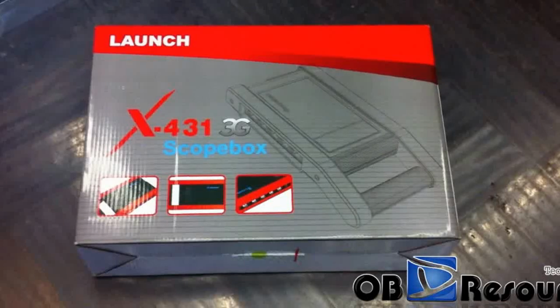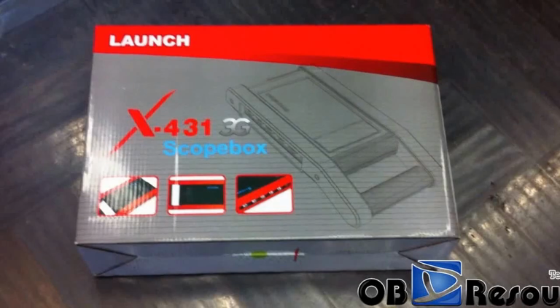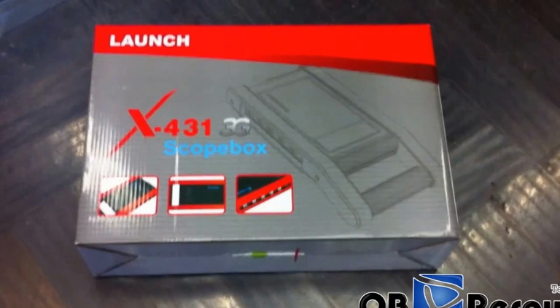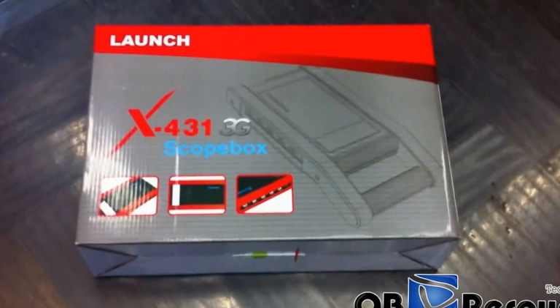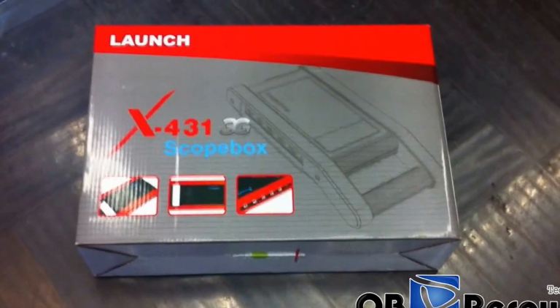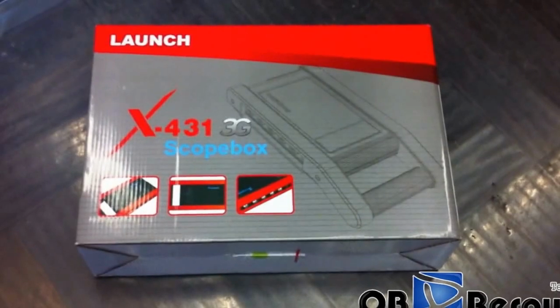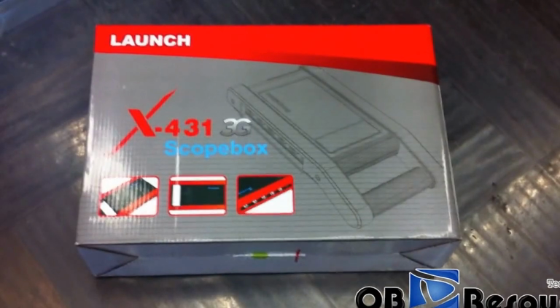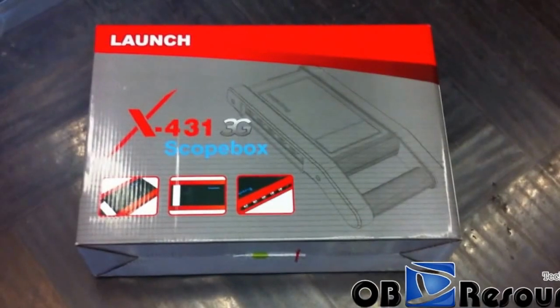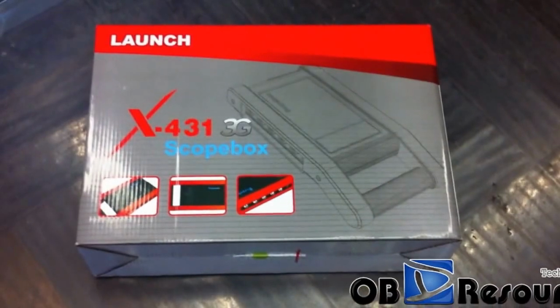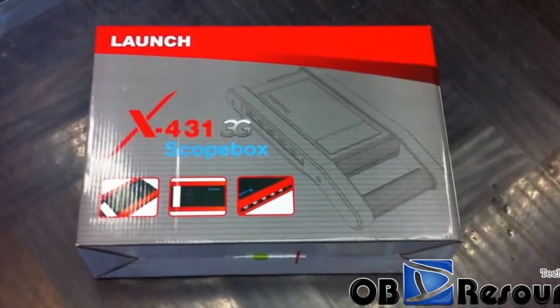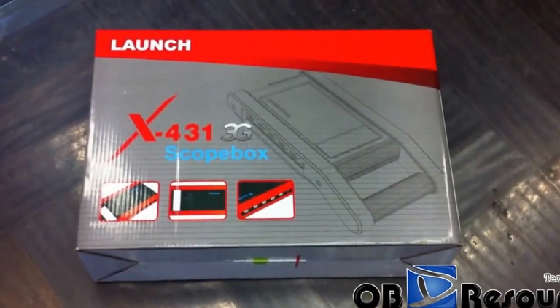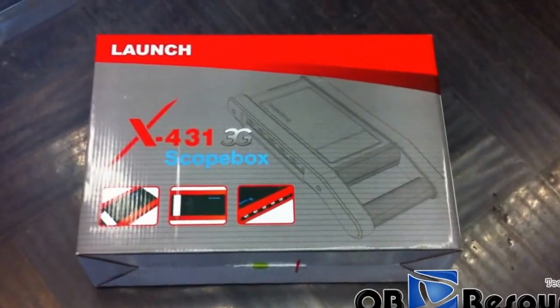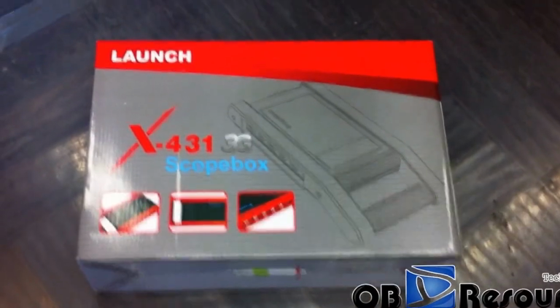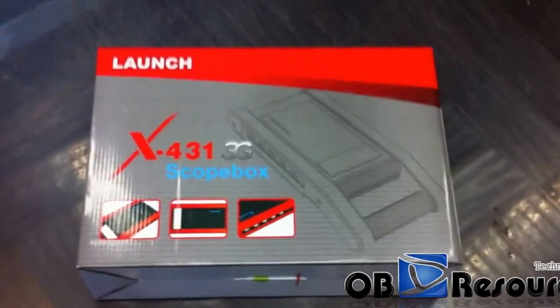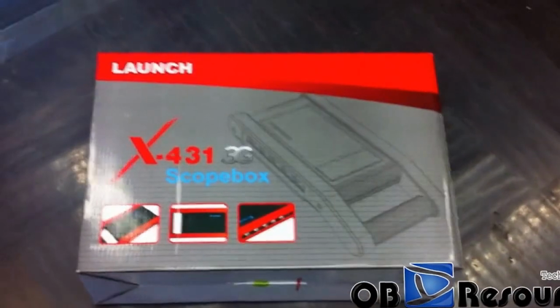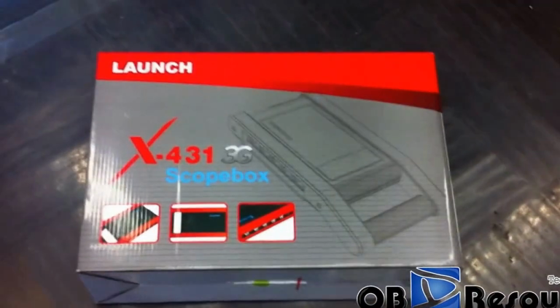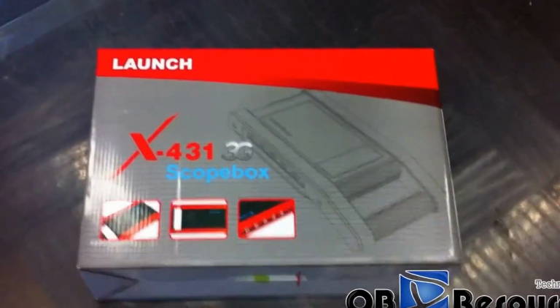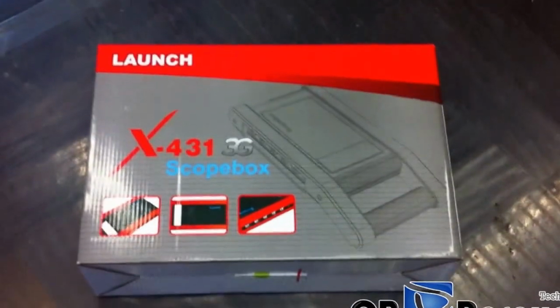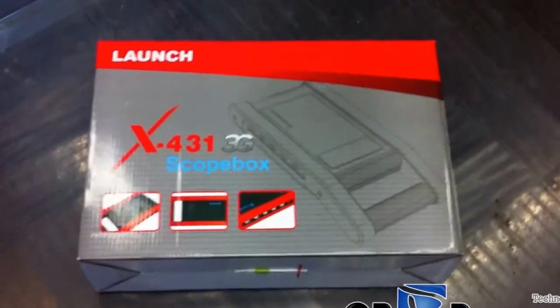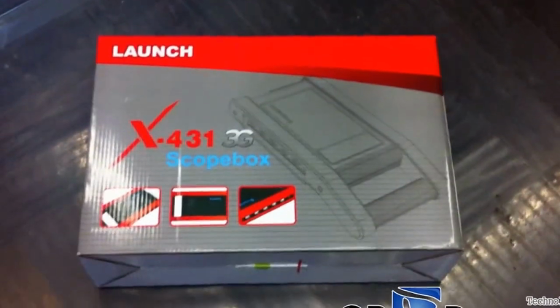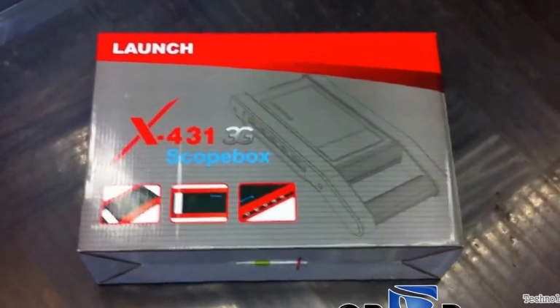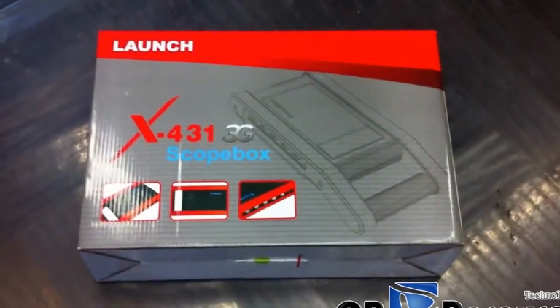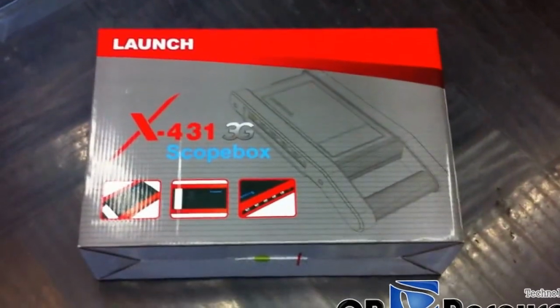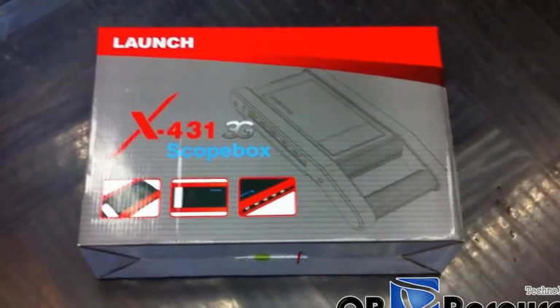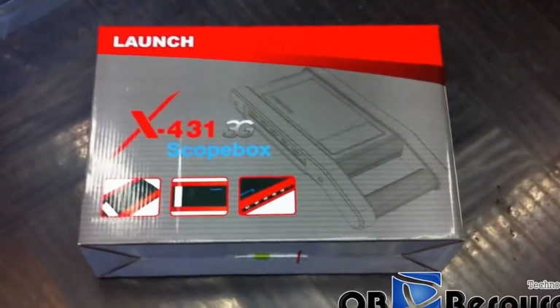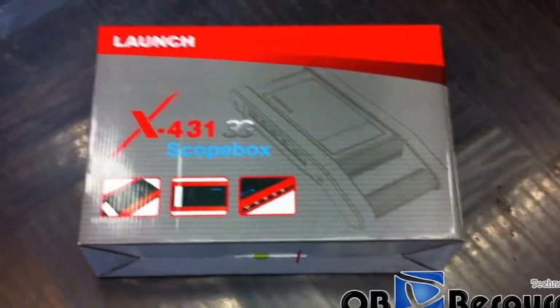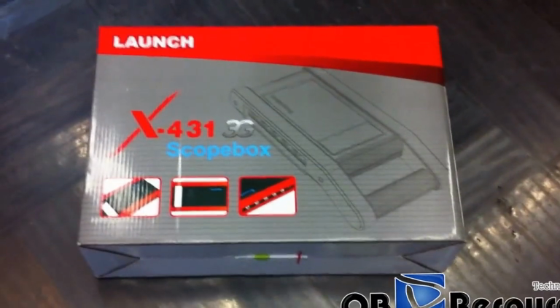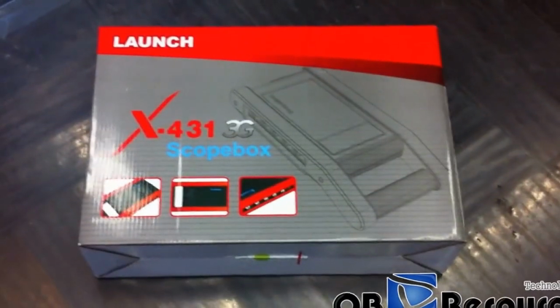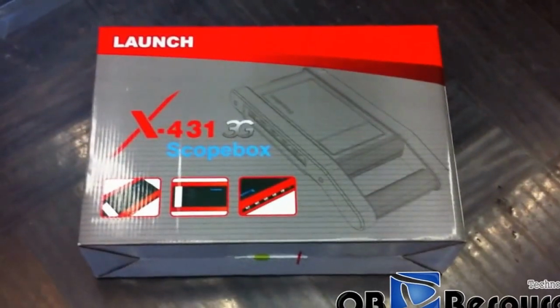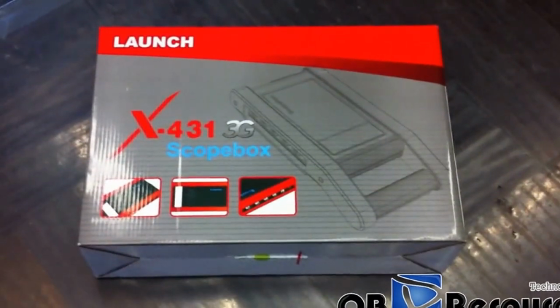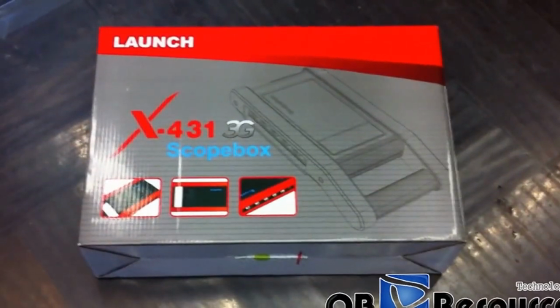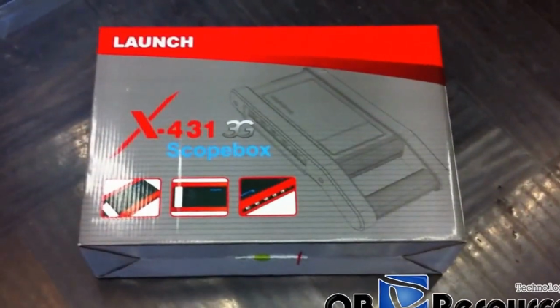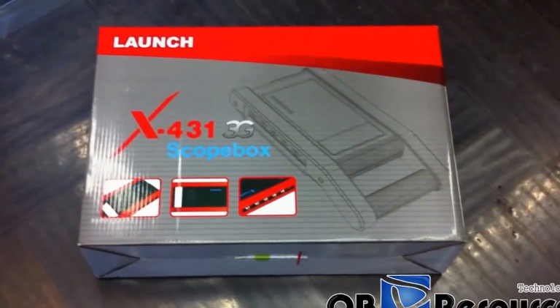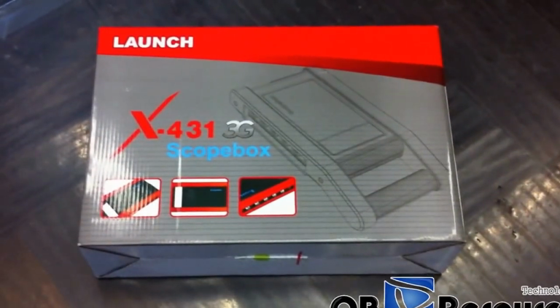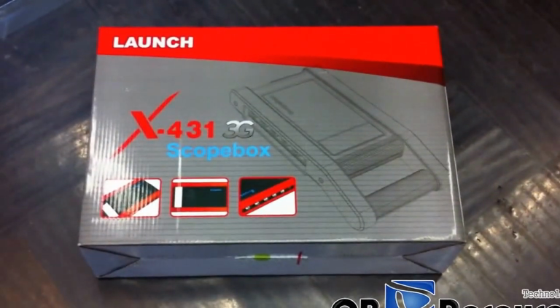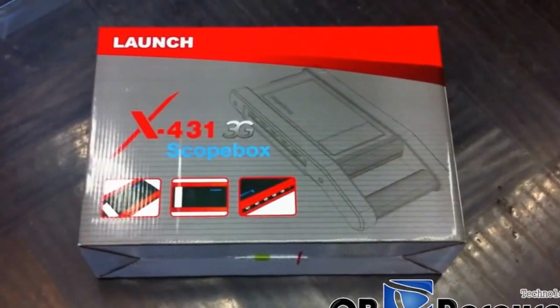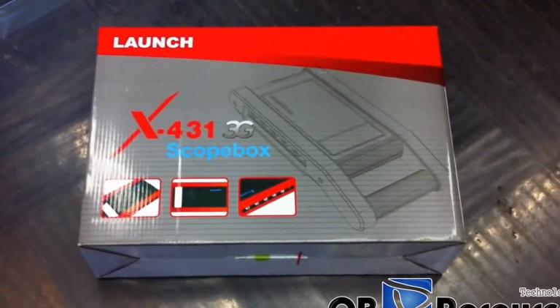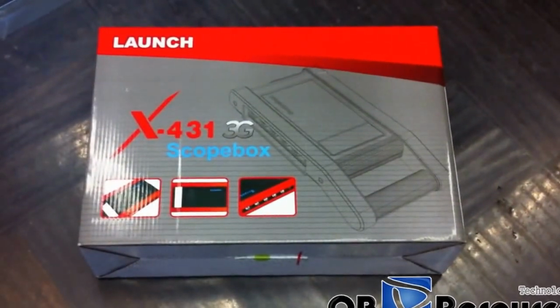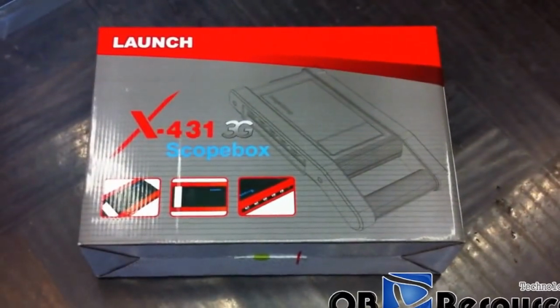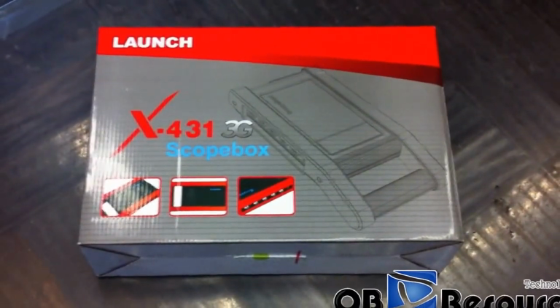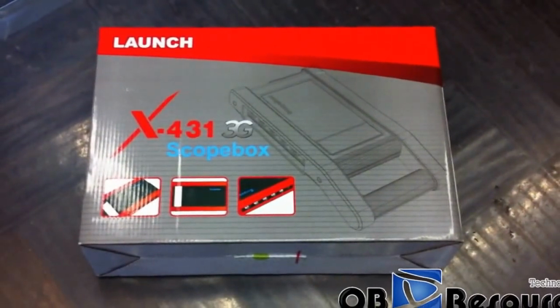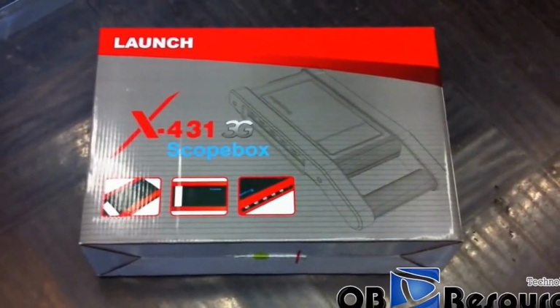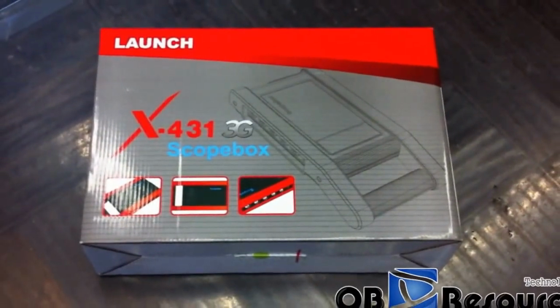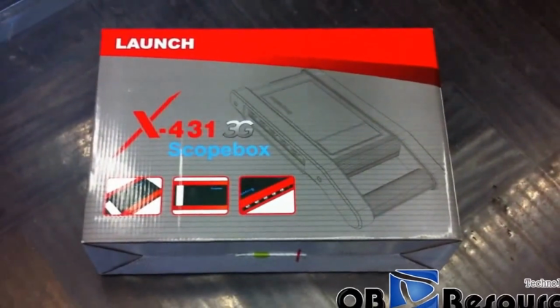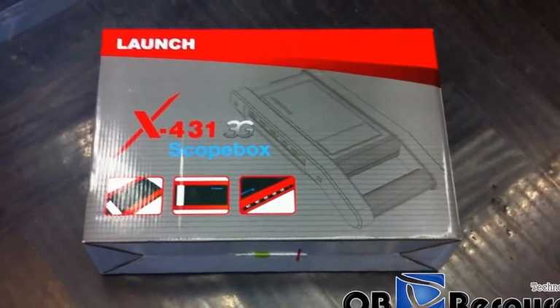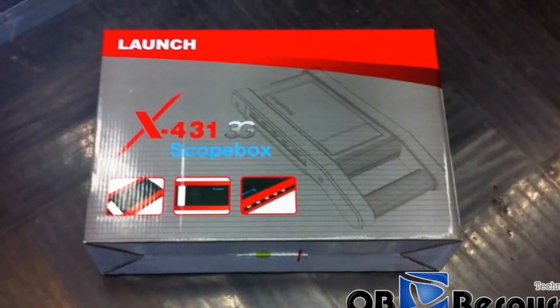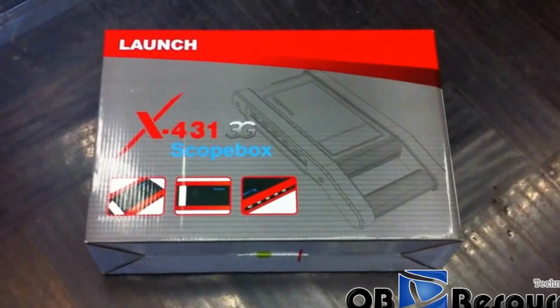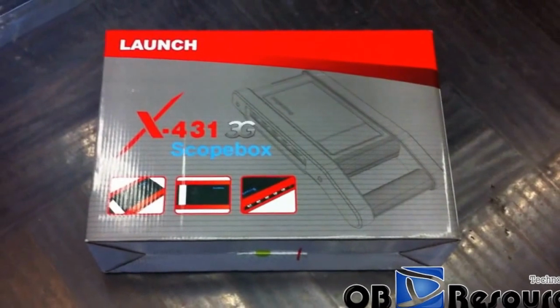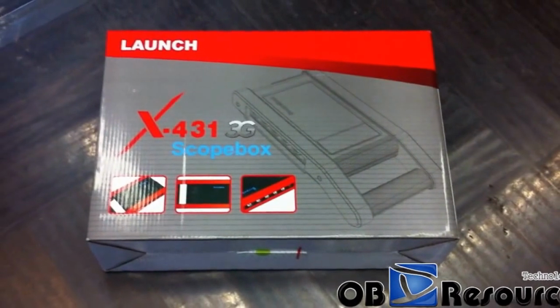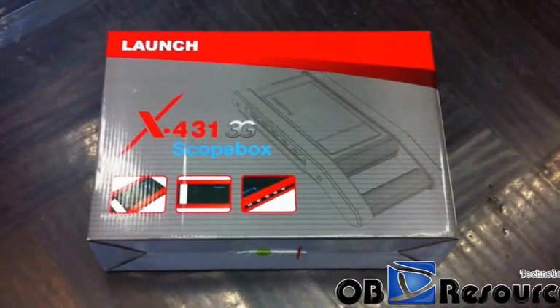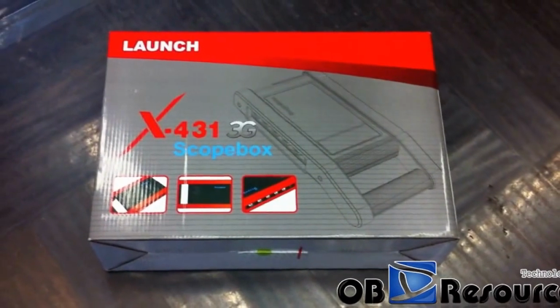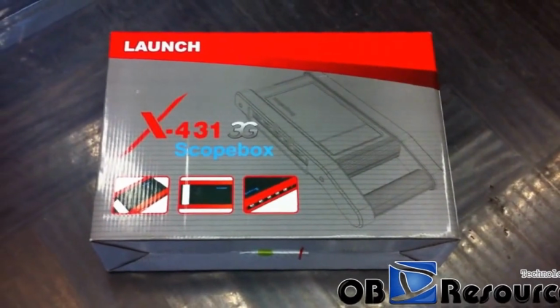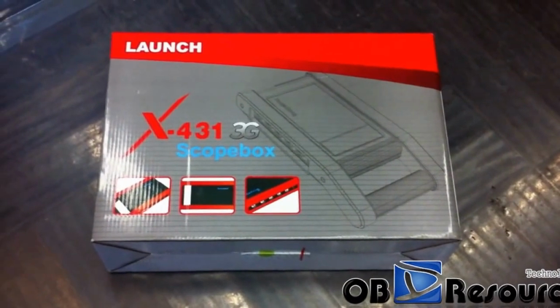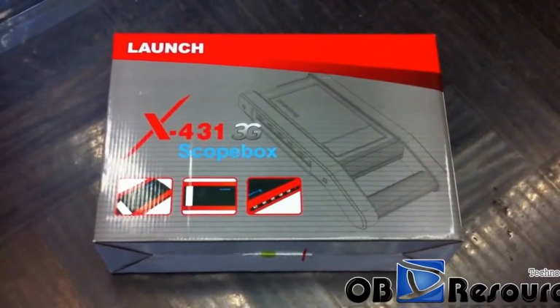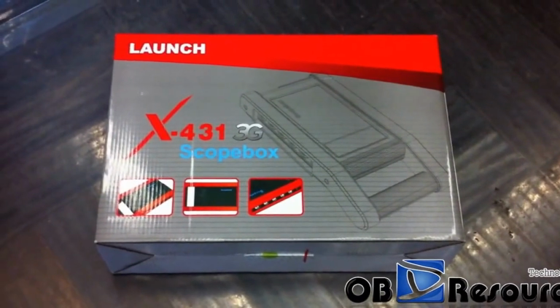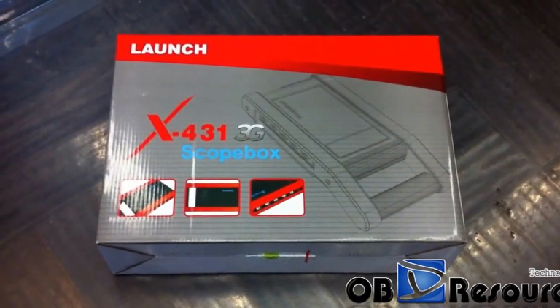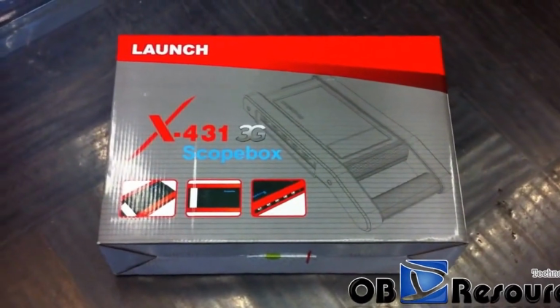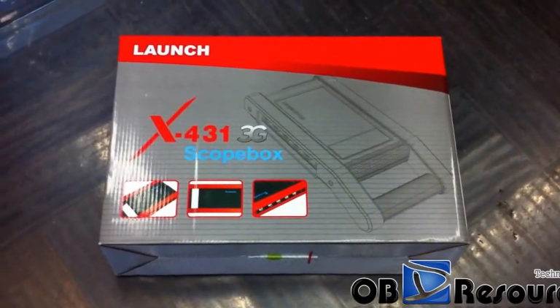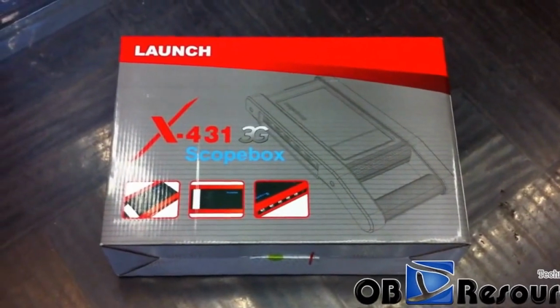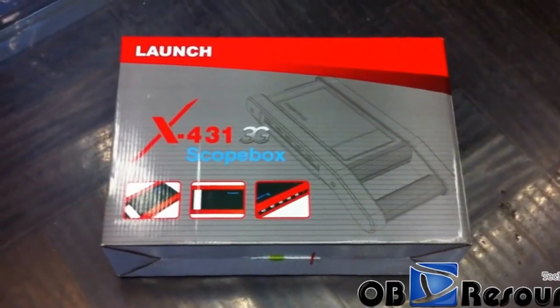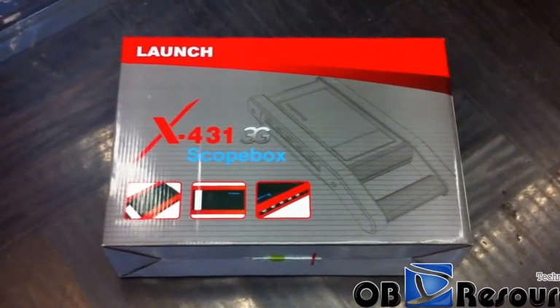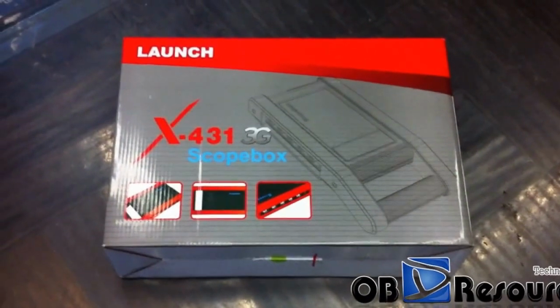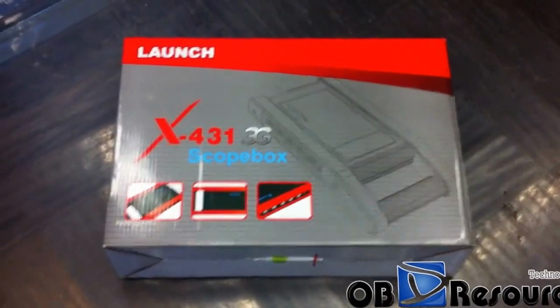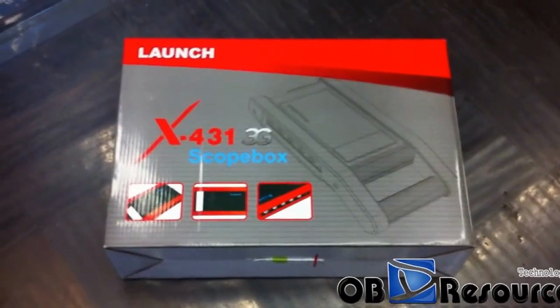Hi everyone, today we're making a new video of the X431 GDS oscilloscope module.